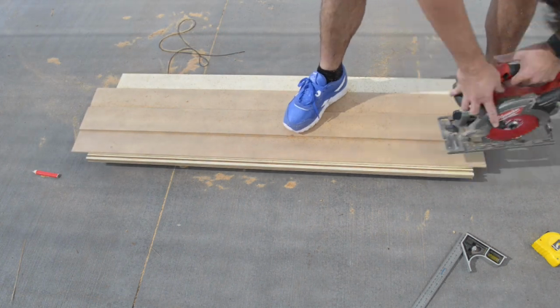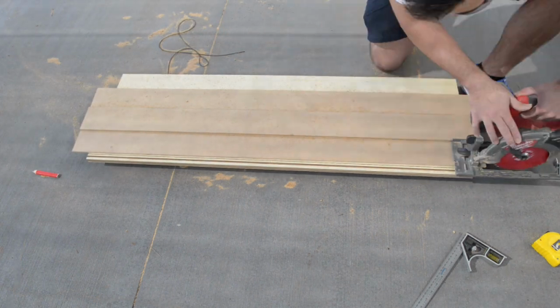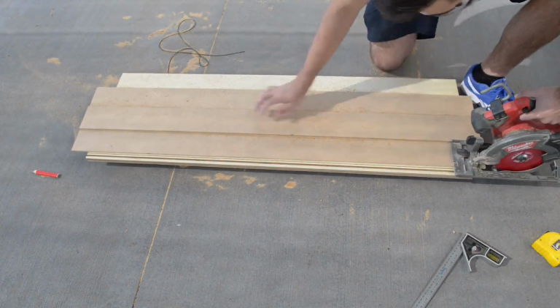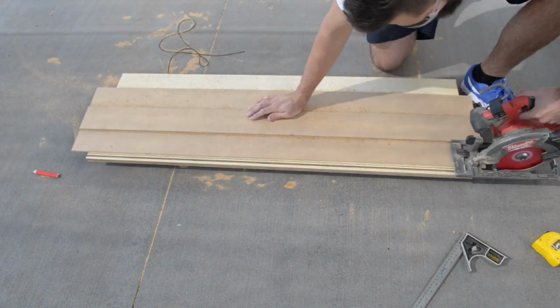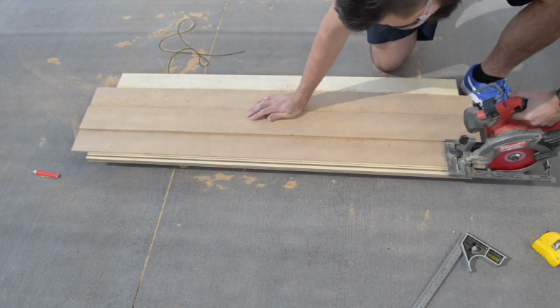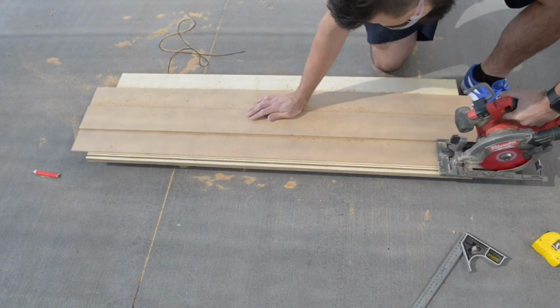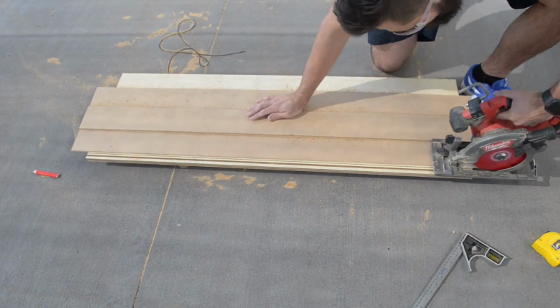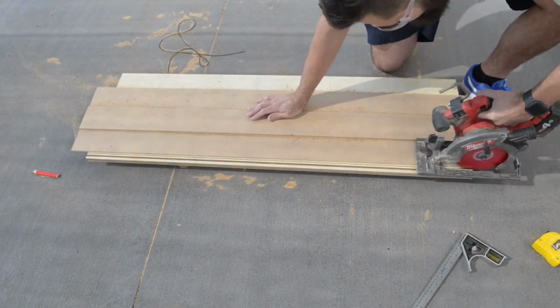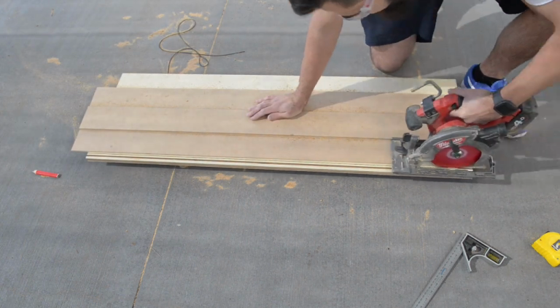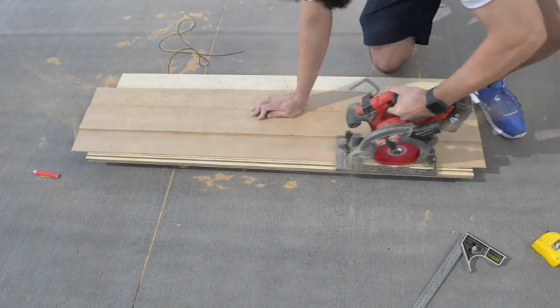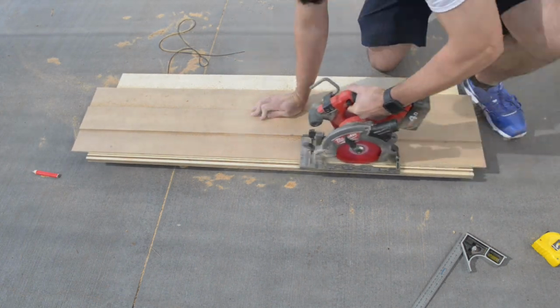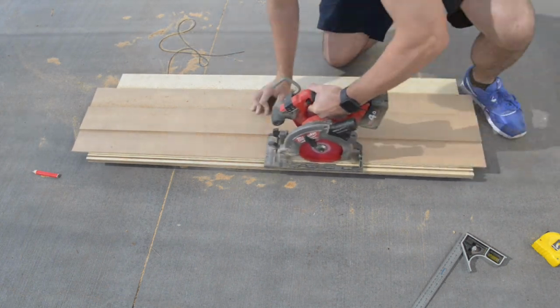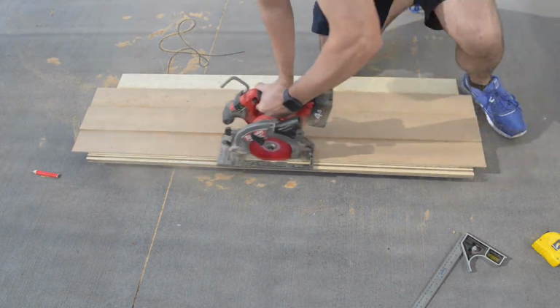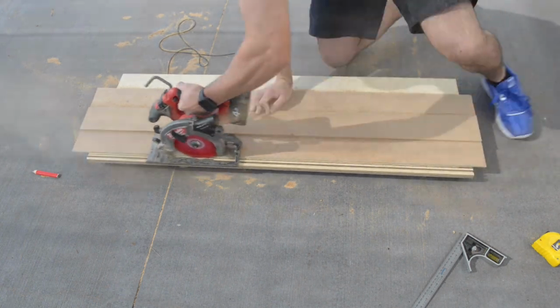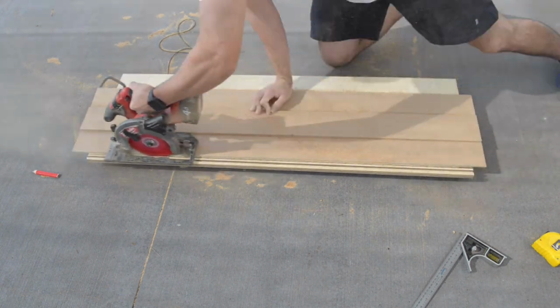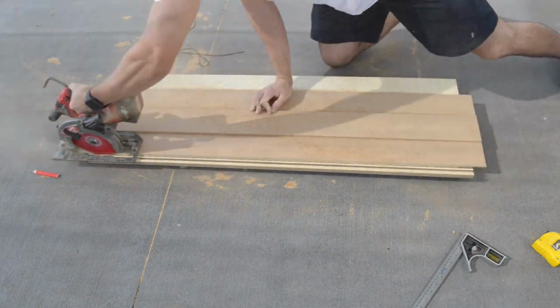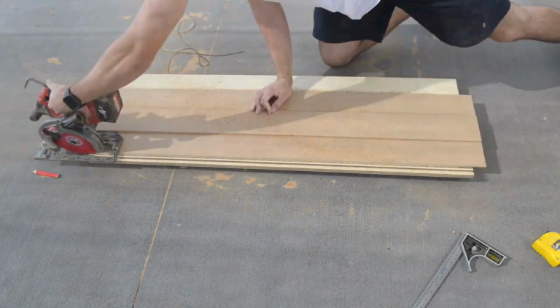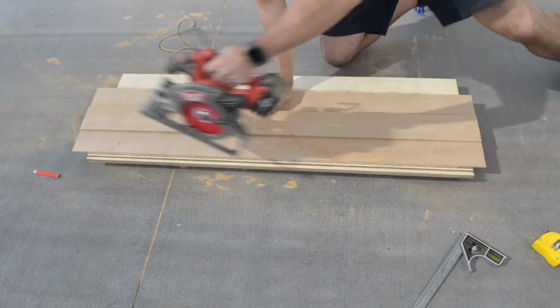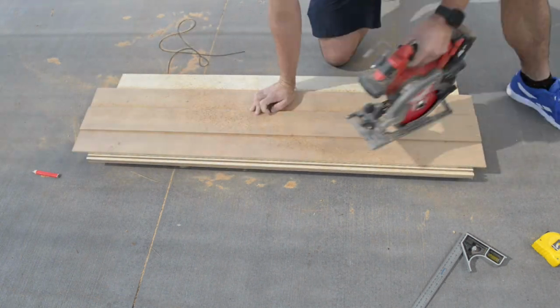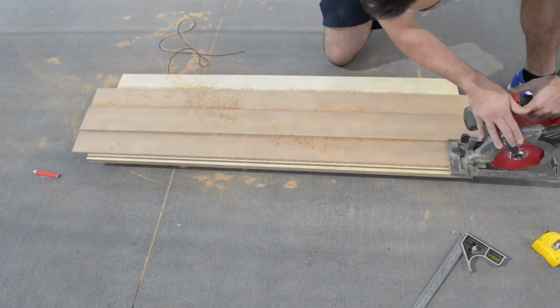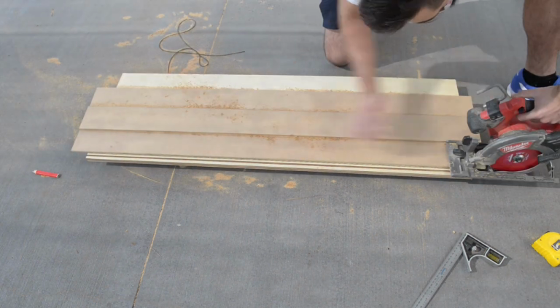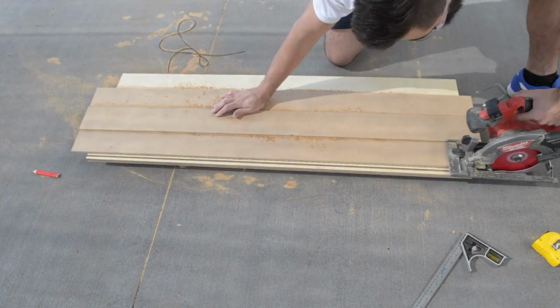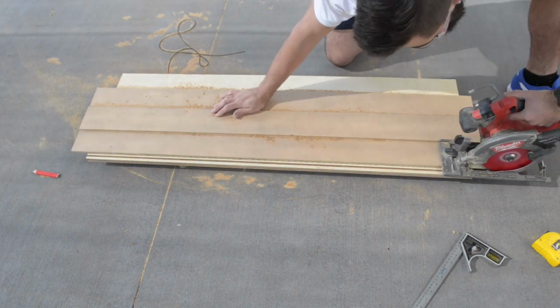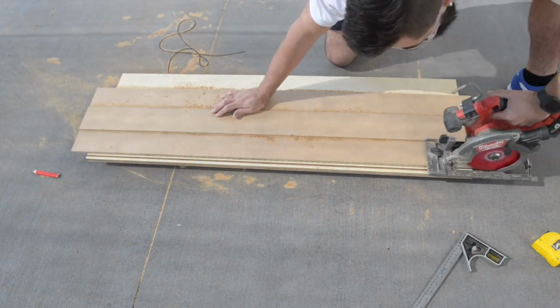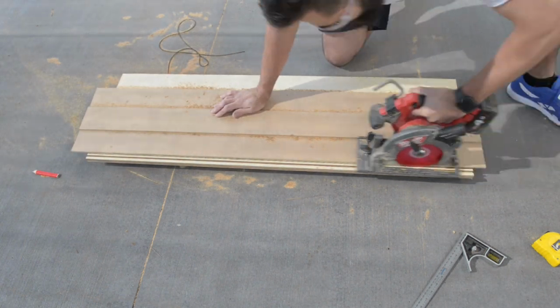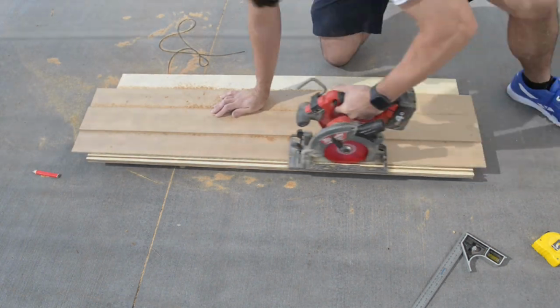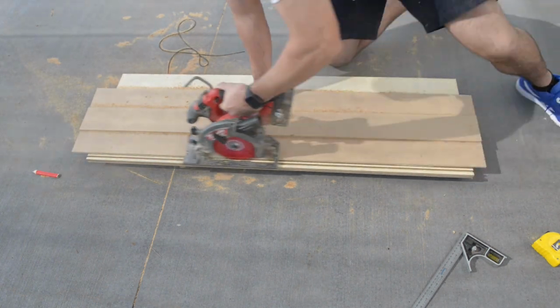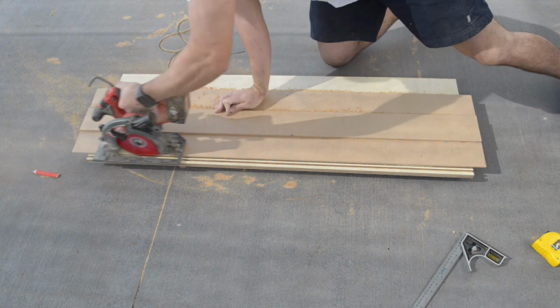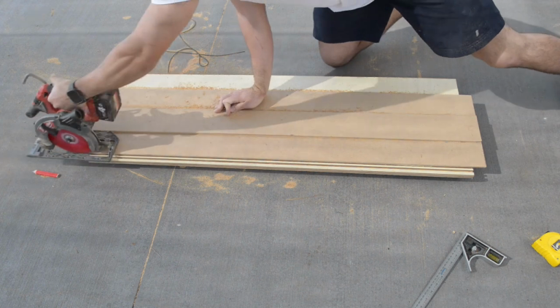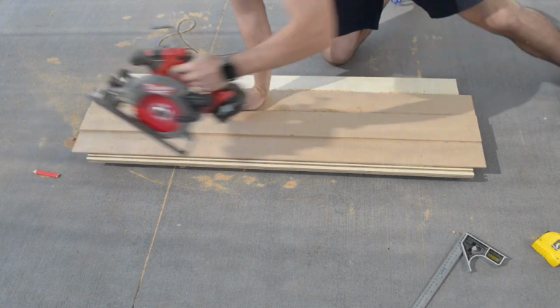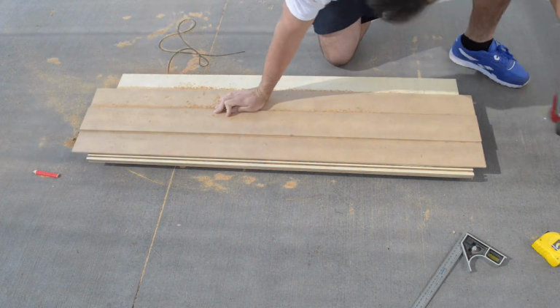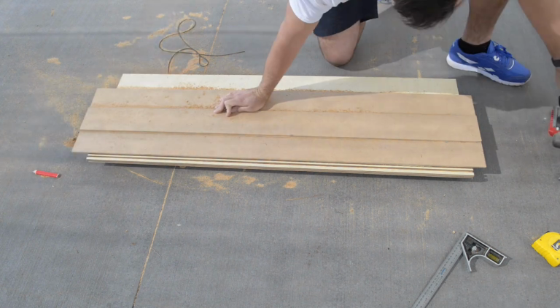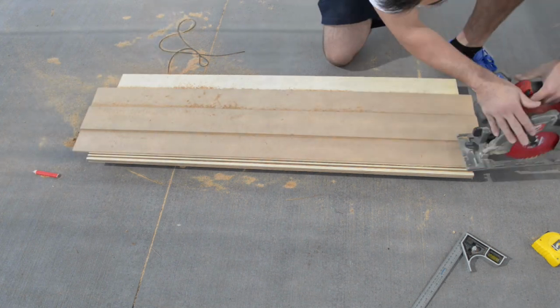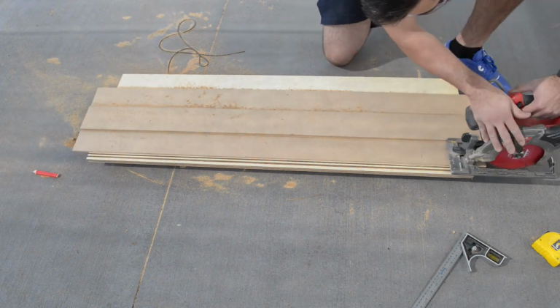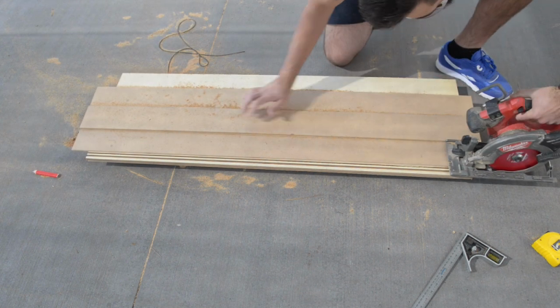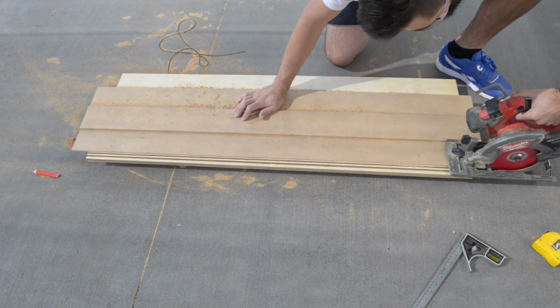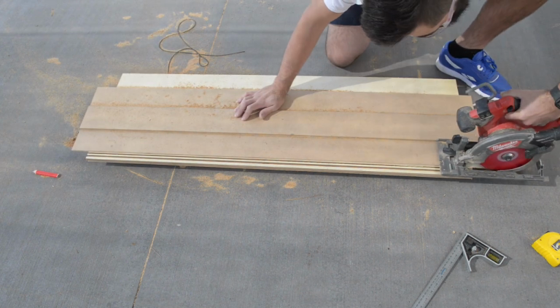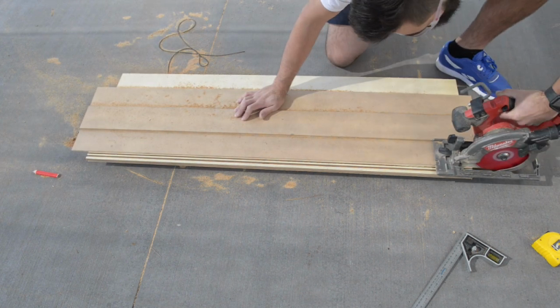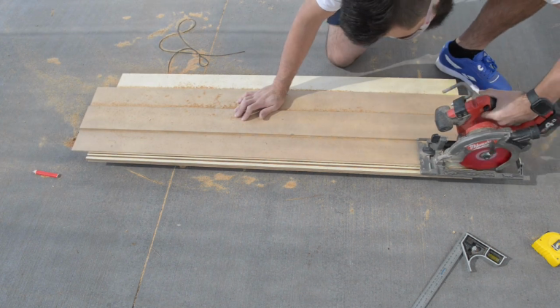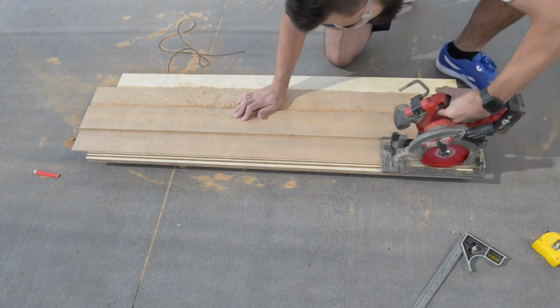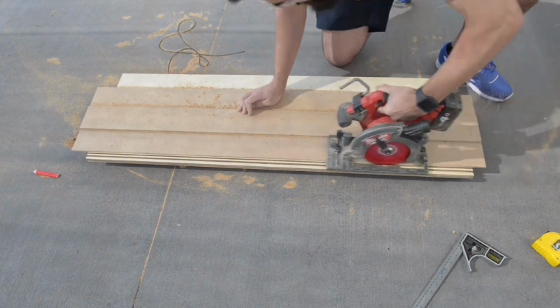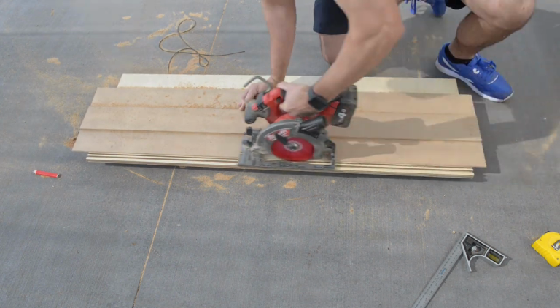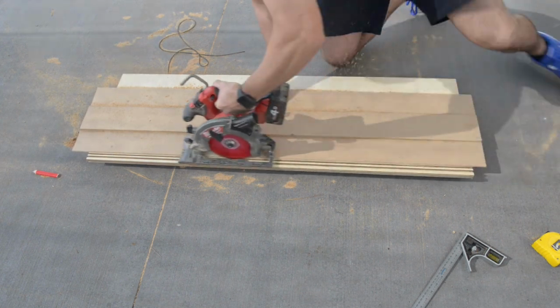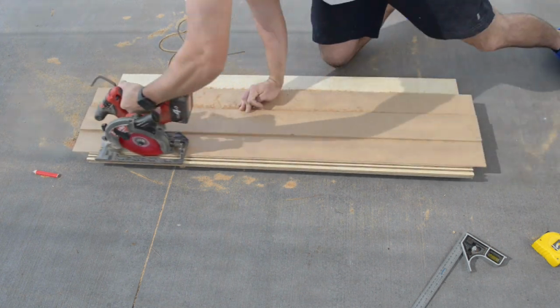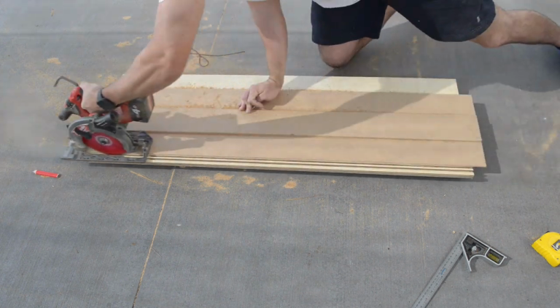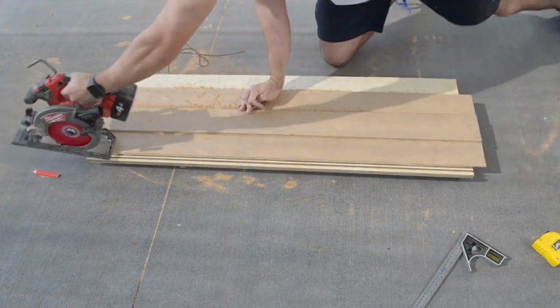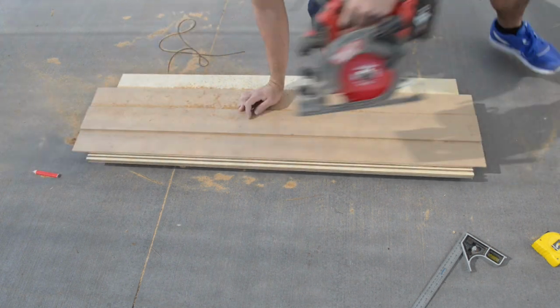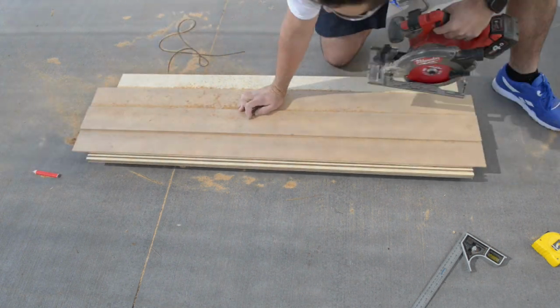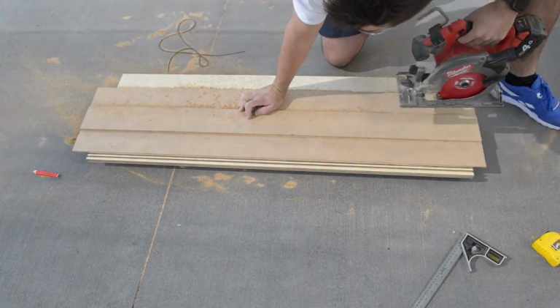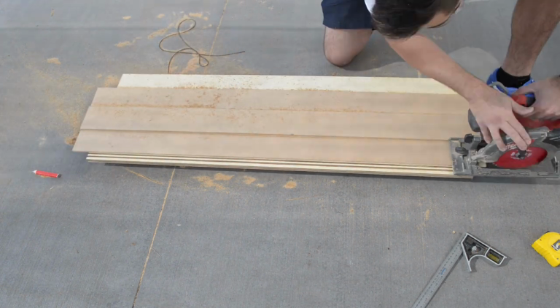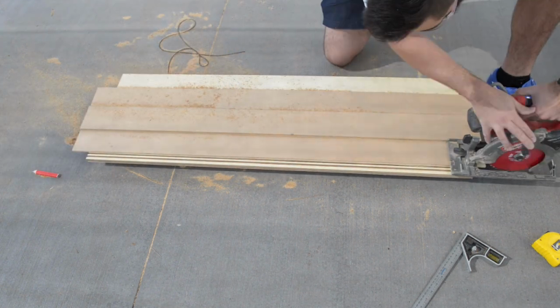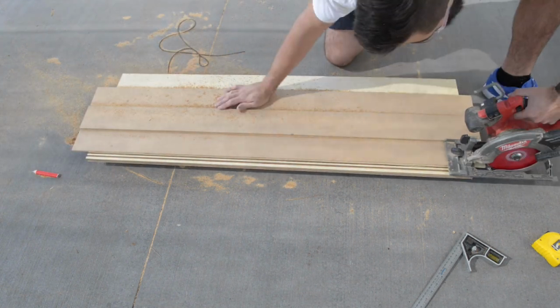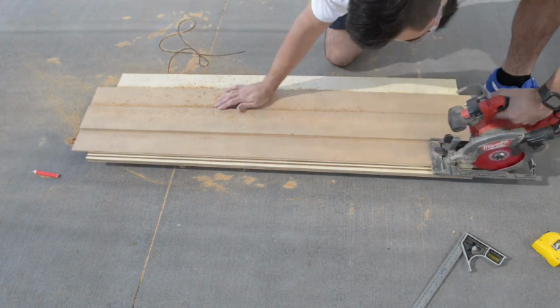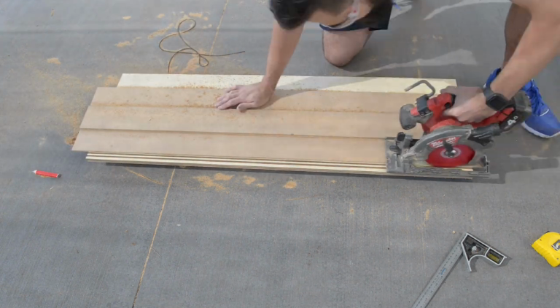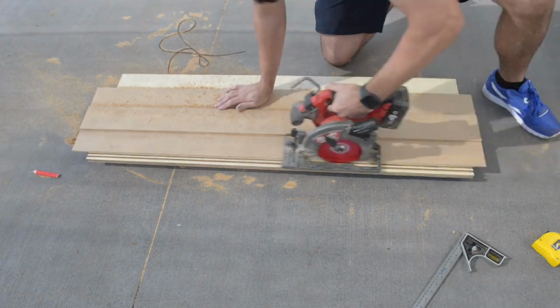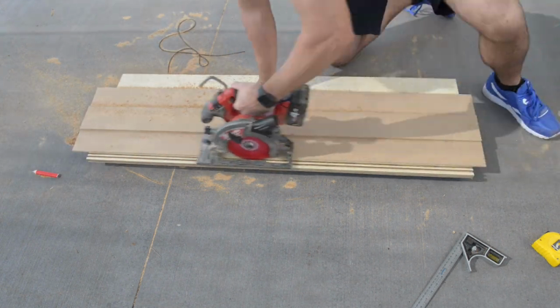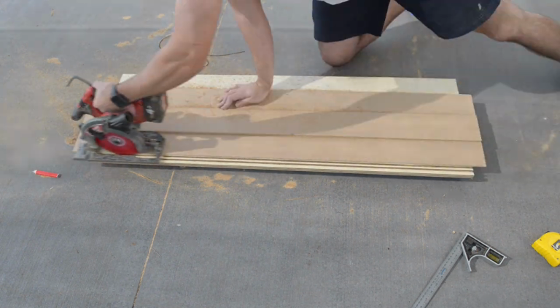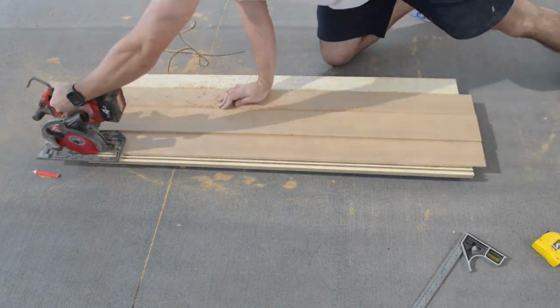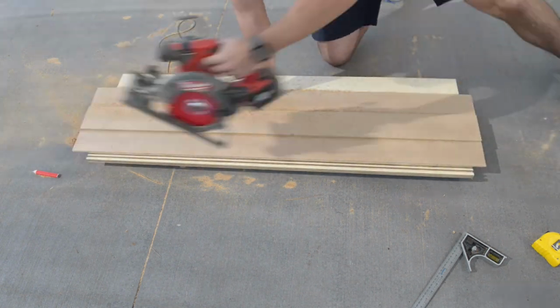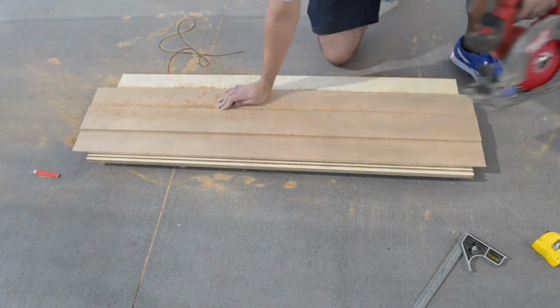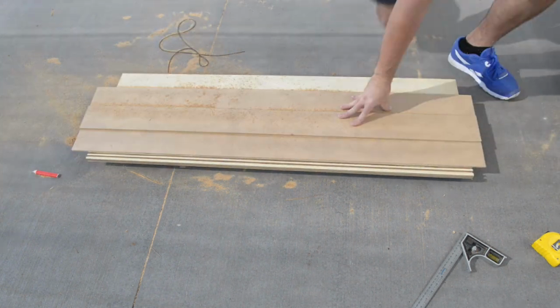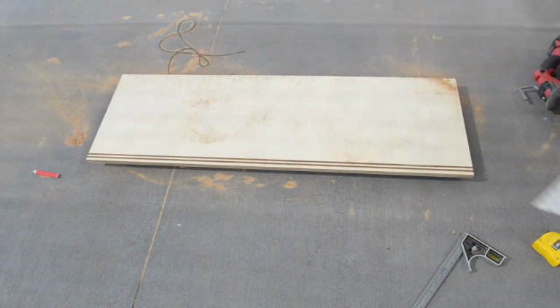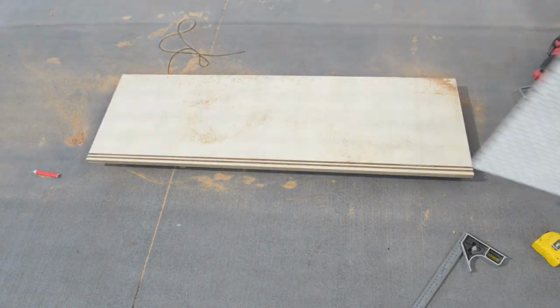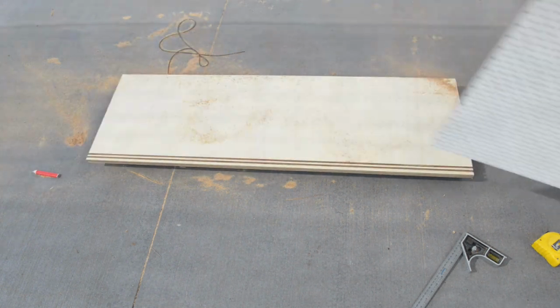Since my blade of my circular saw is only a couple millimeters thick, I had to make this wider by moving my straight edge about a bazillion times.